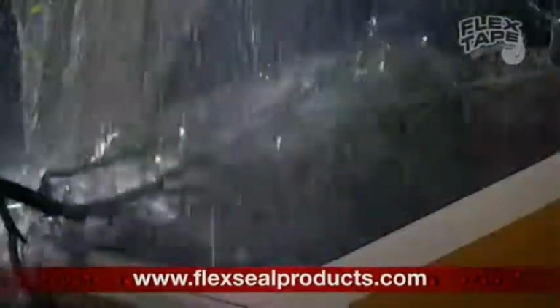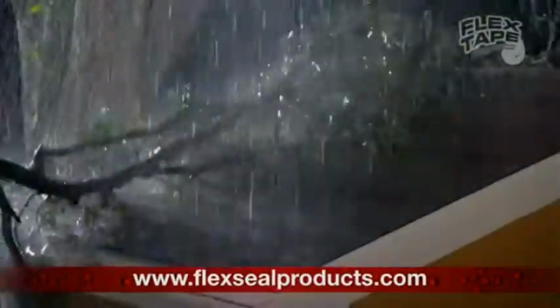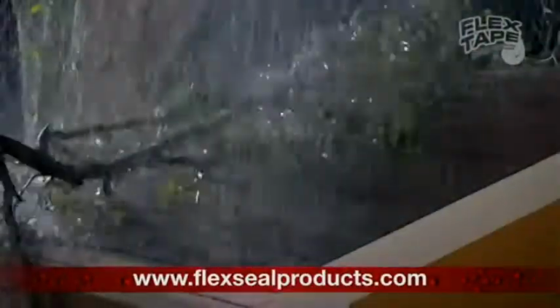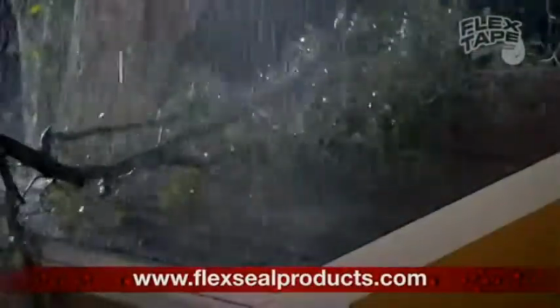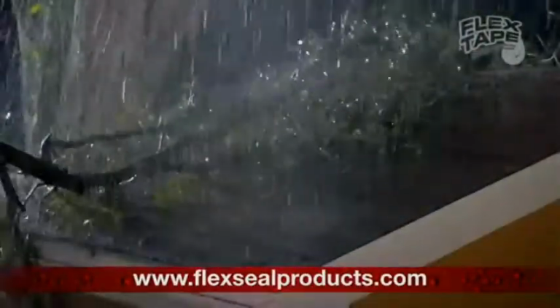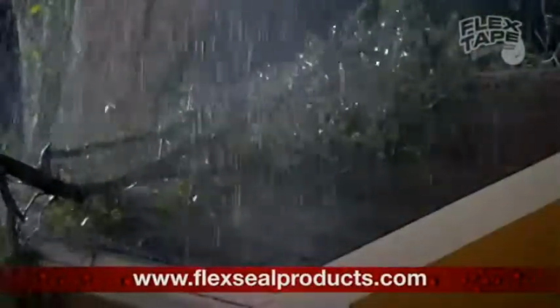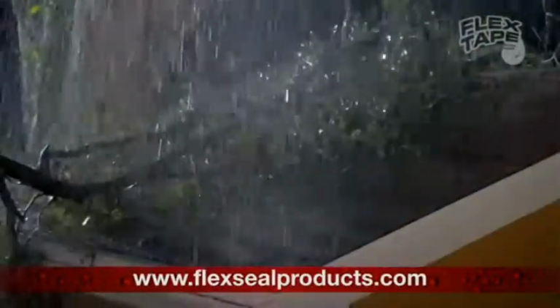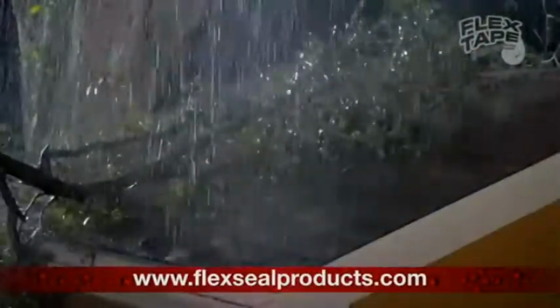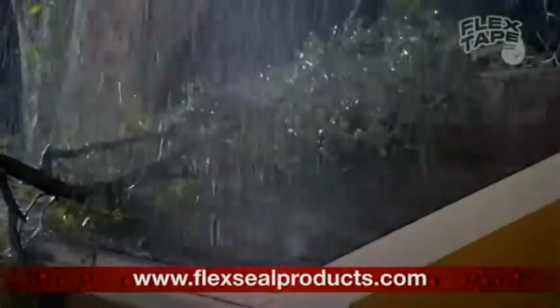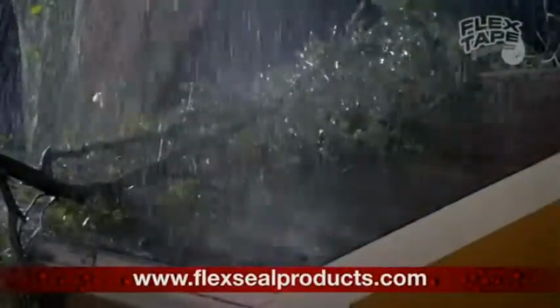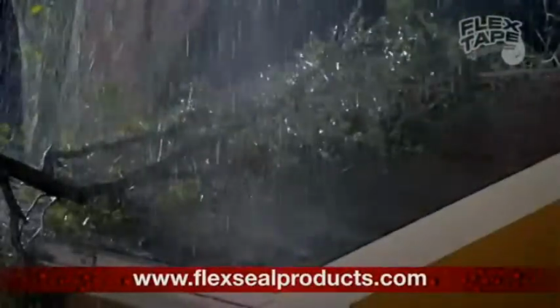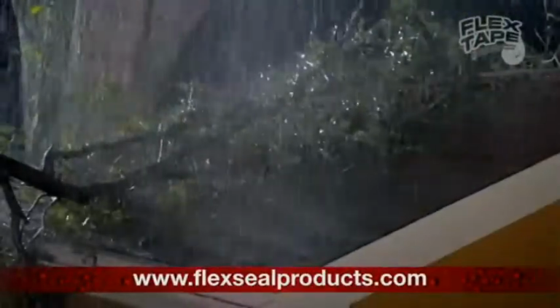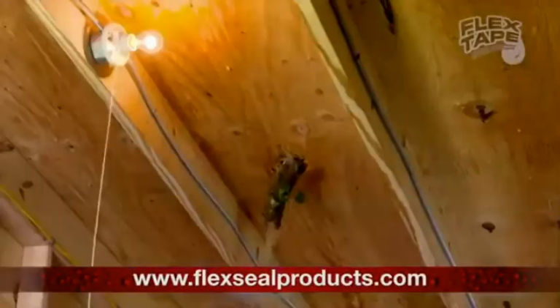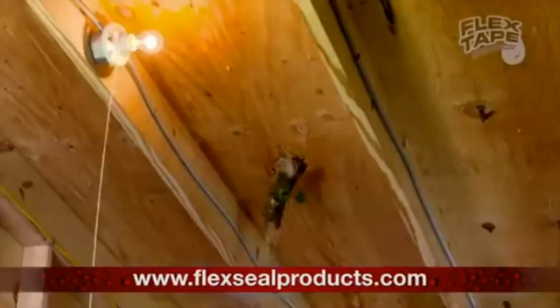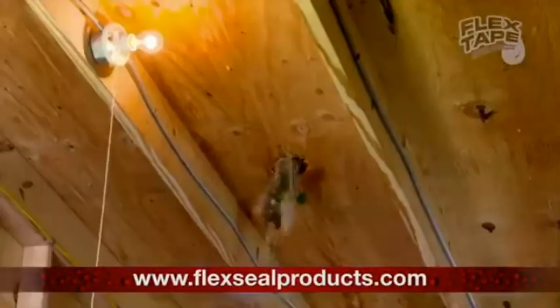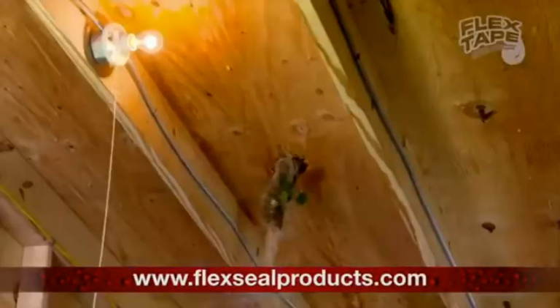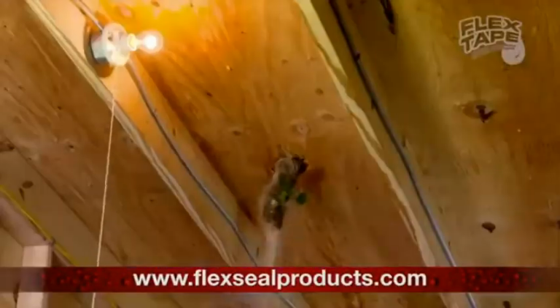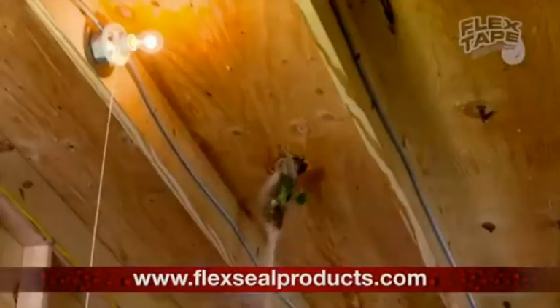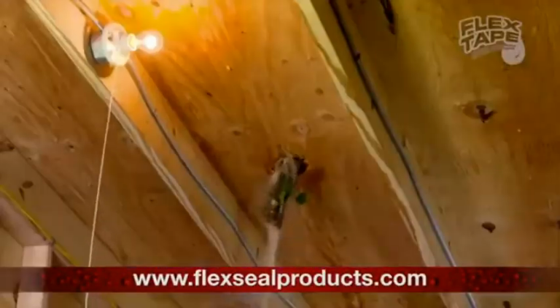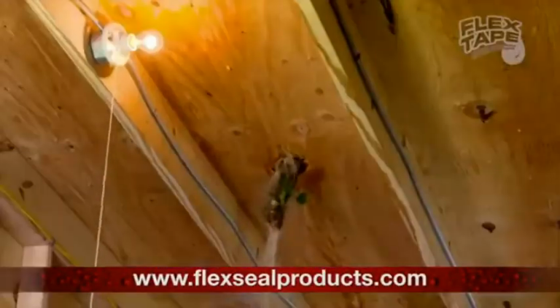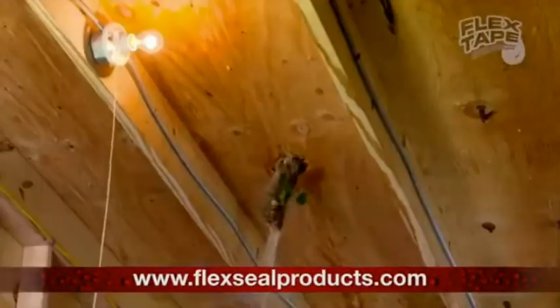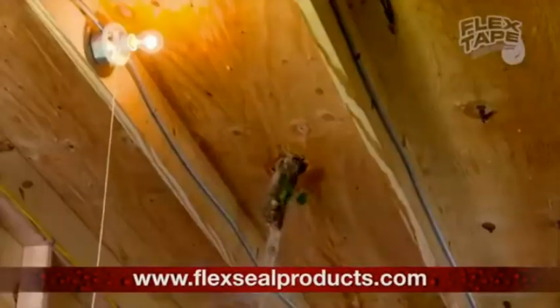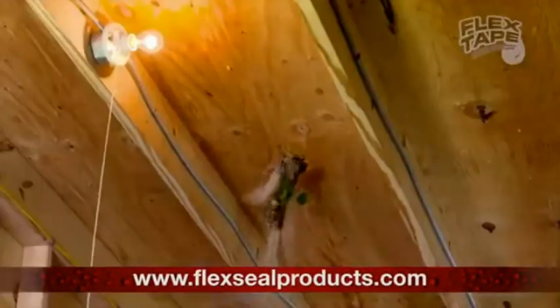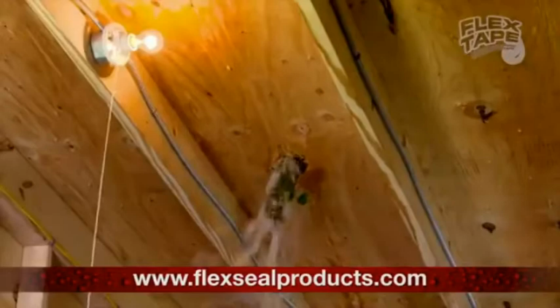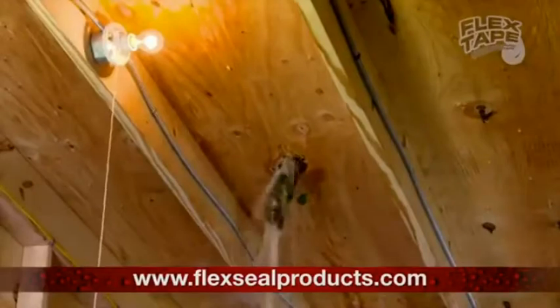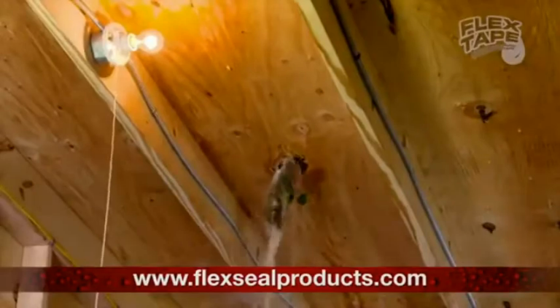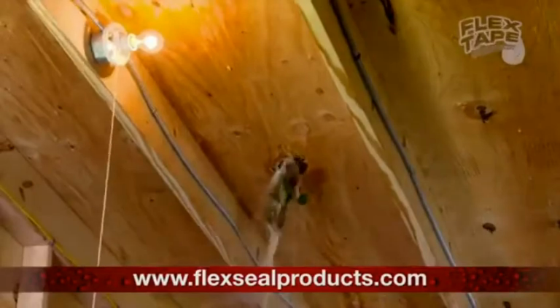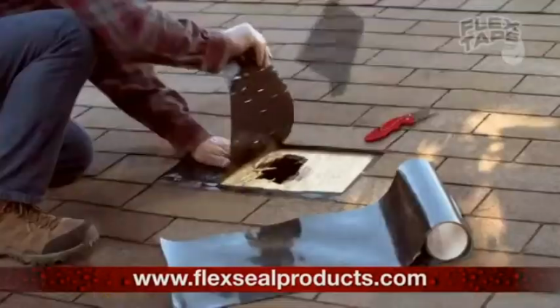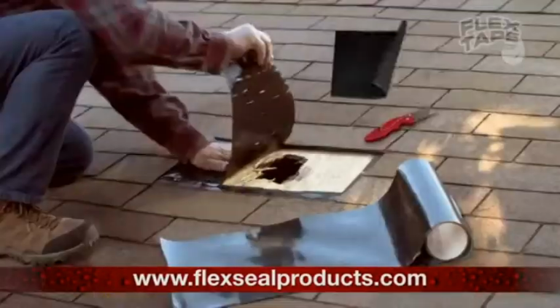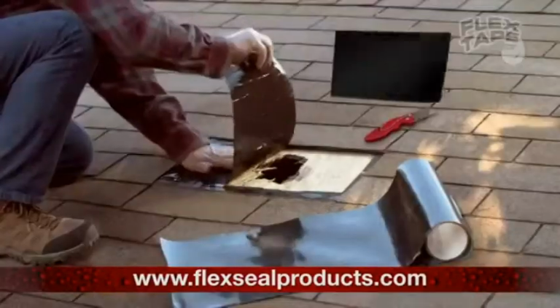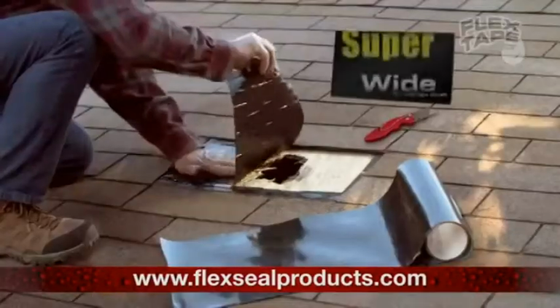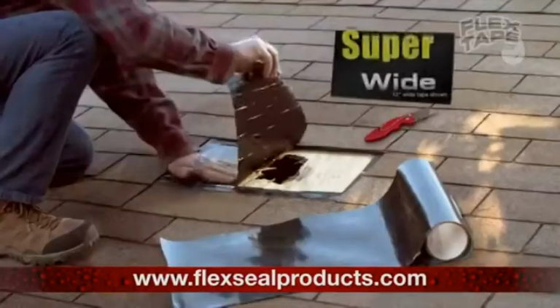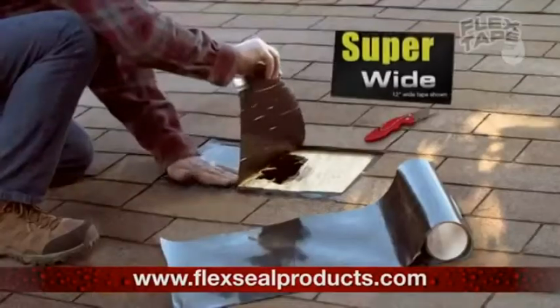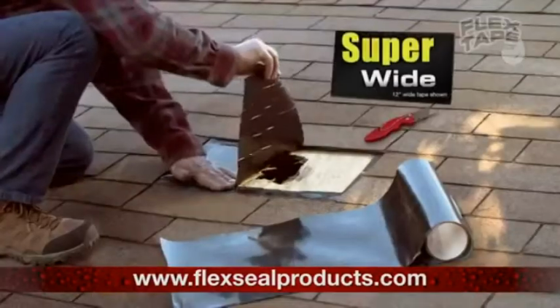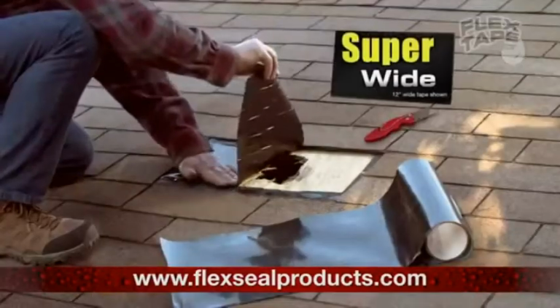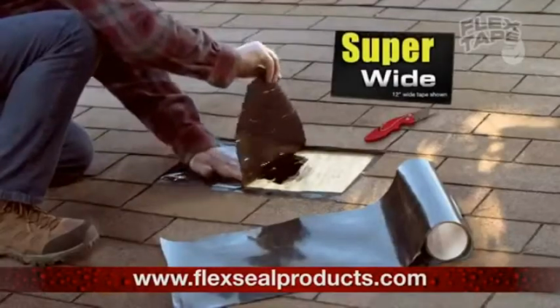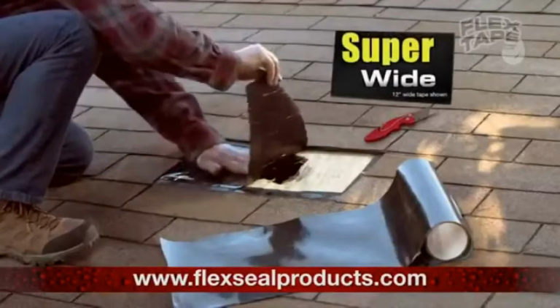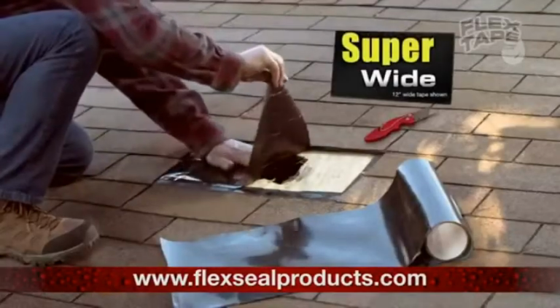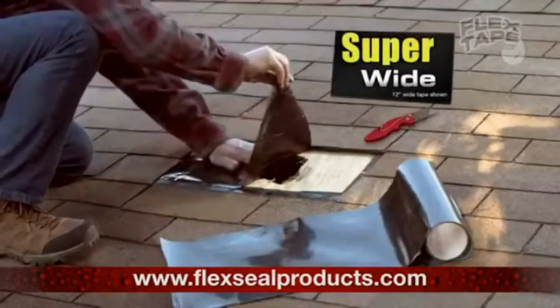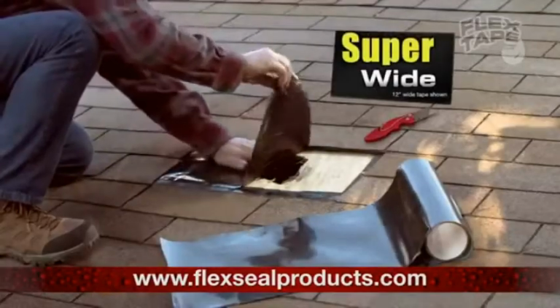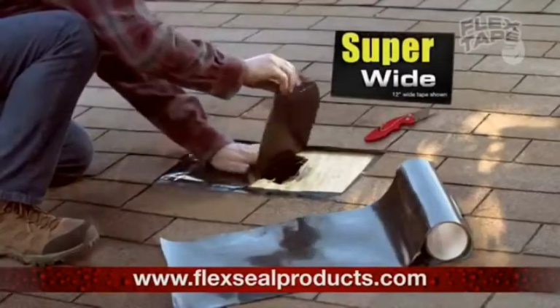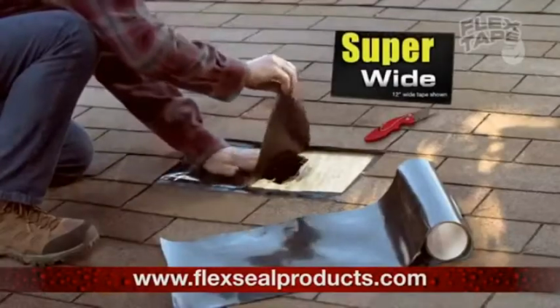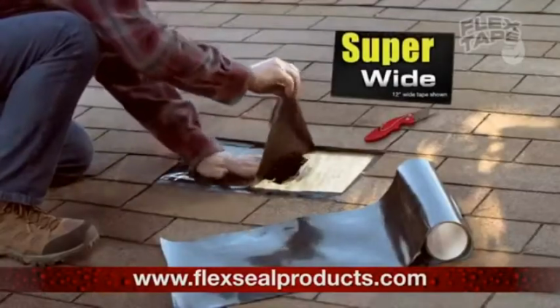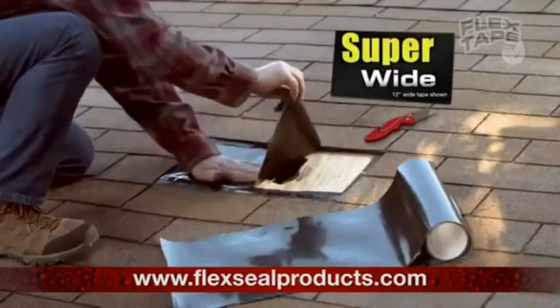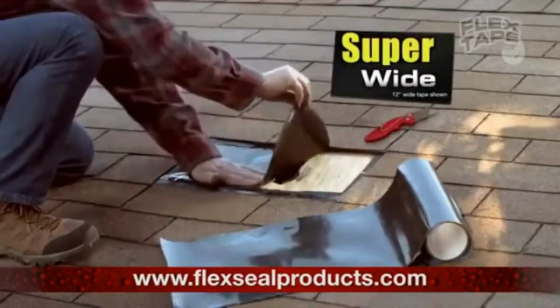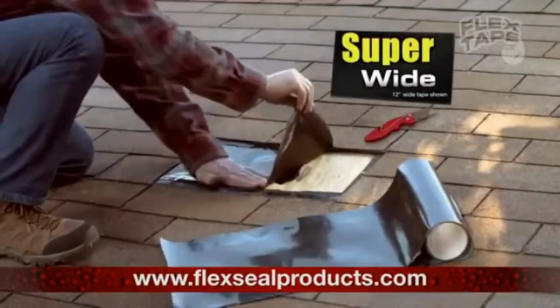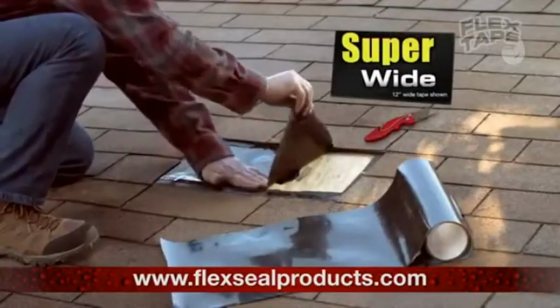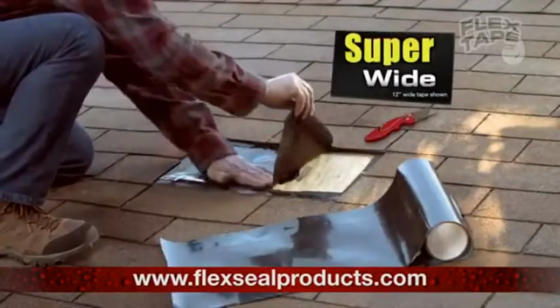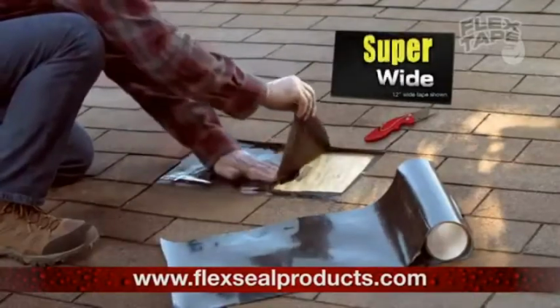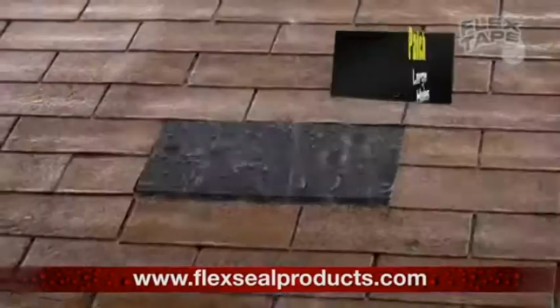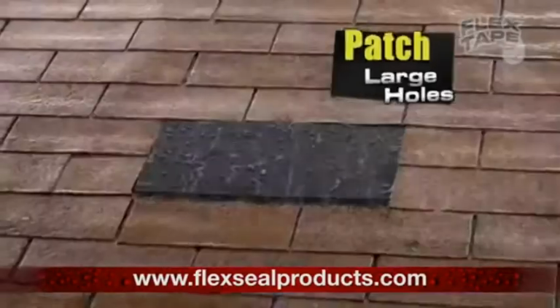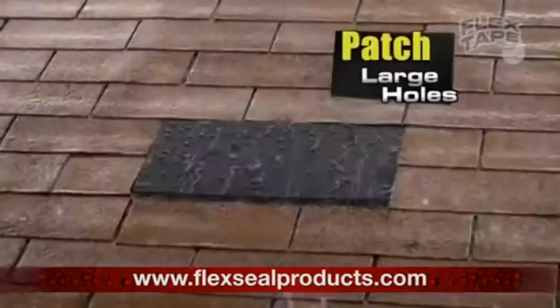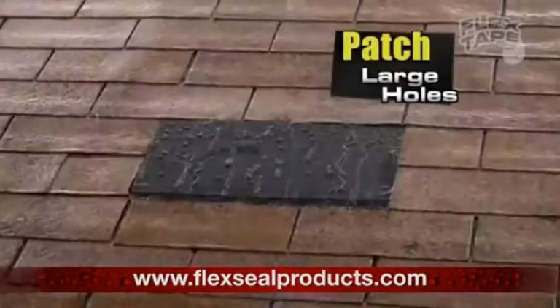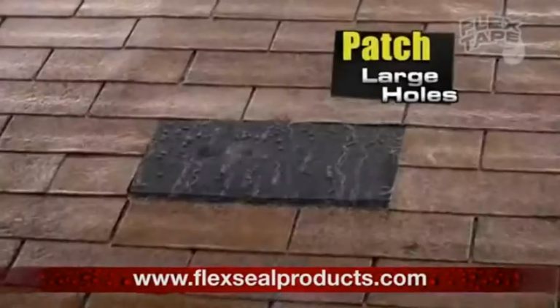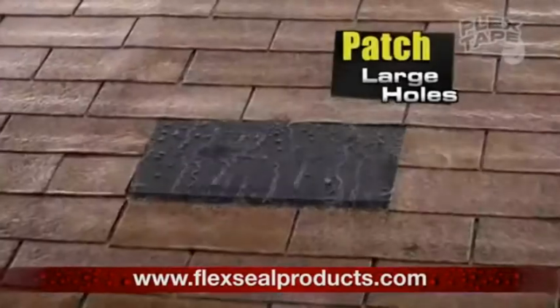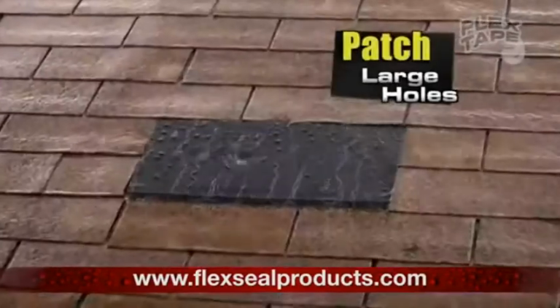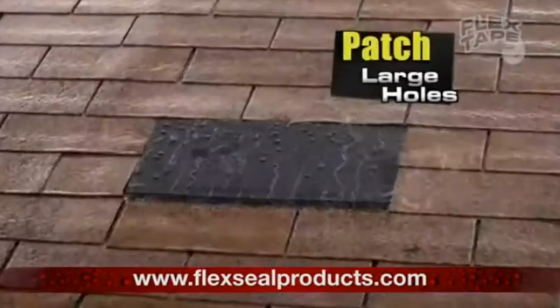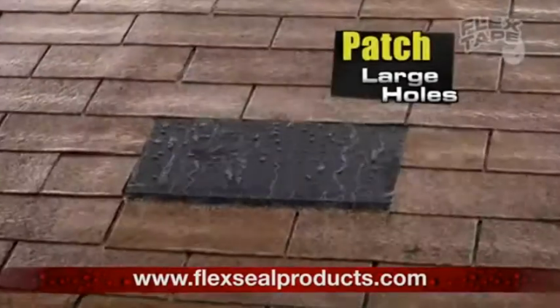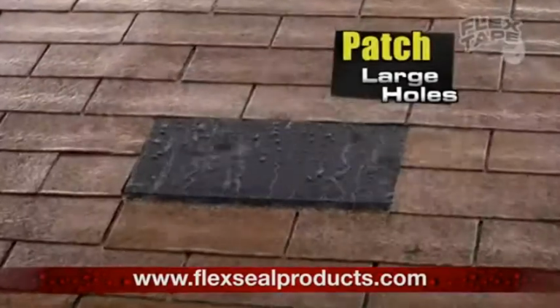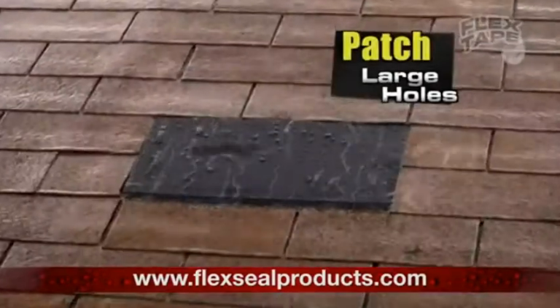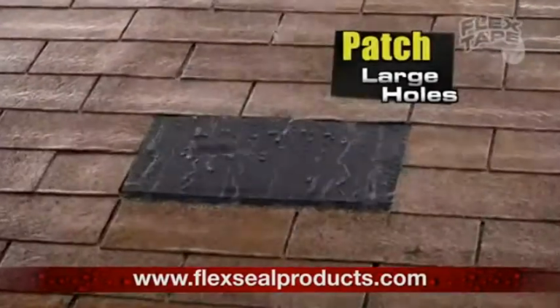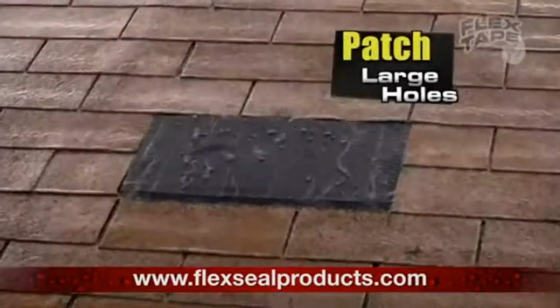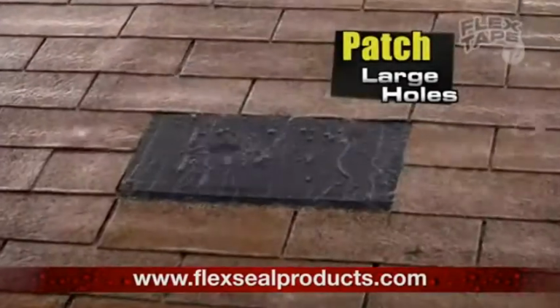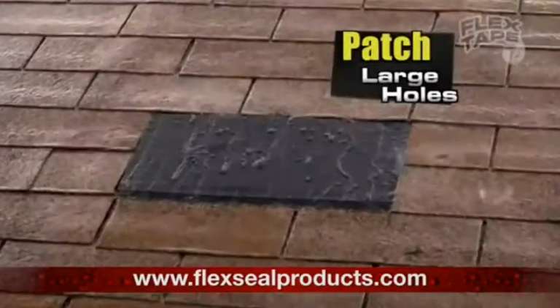Big storms can cause serious damage, but Flex Tape comes super wide, so you can easily patch large holes.